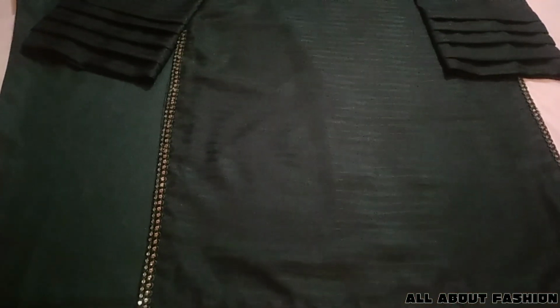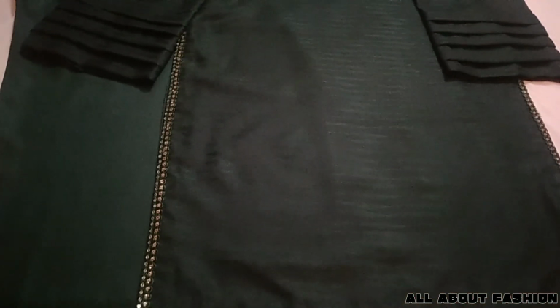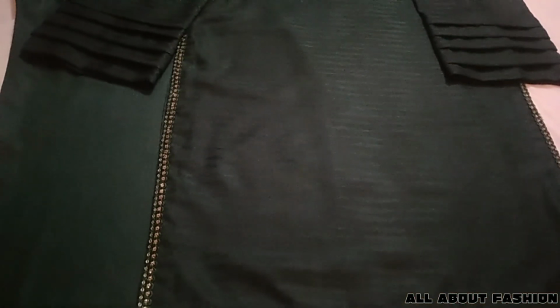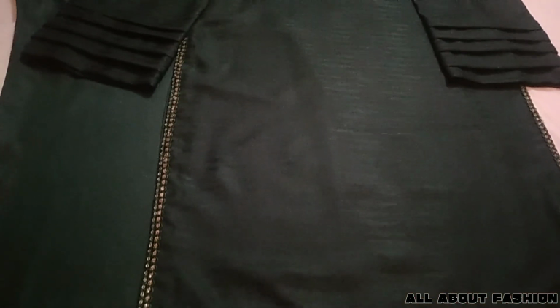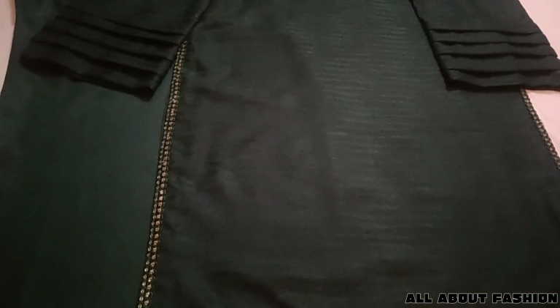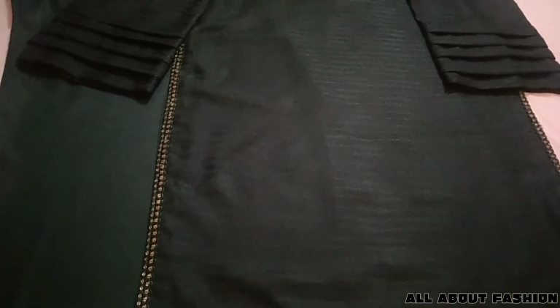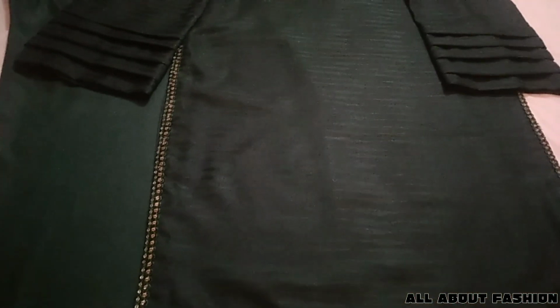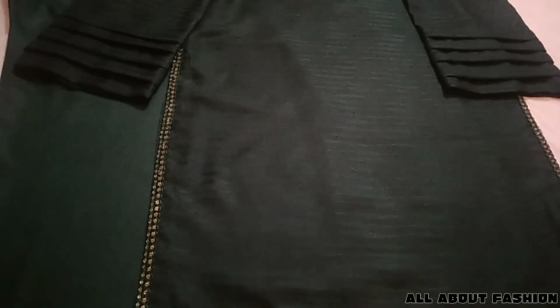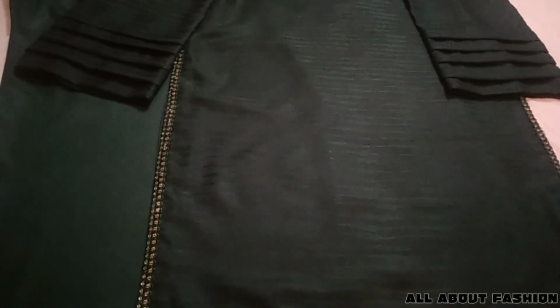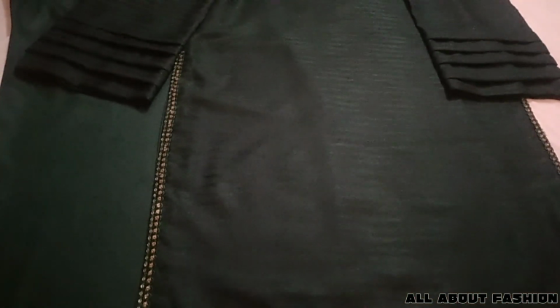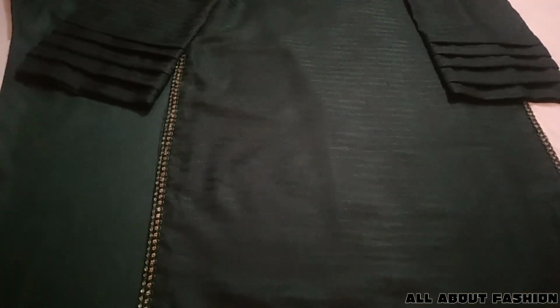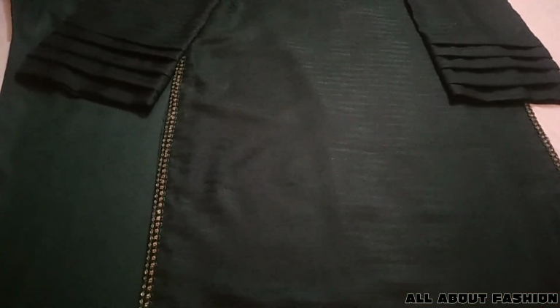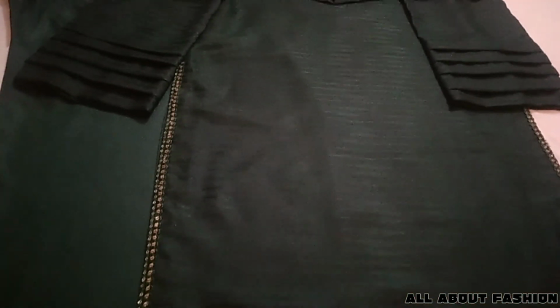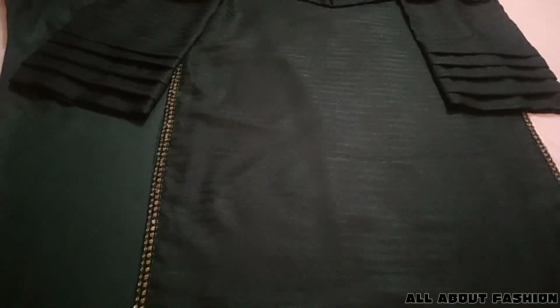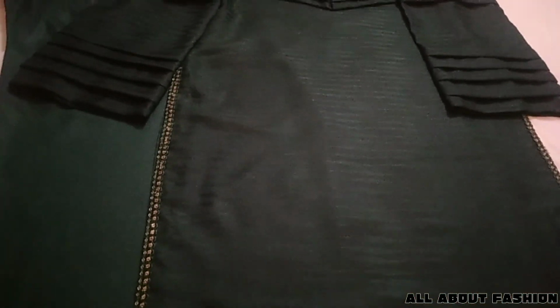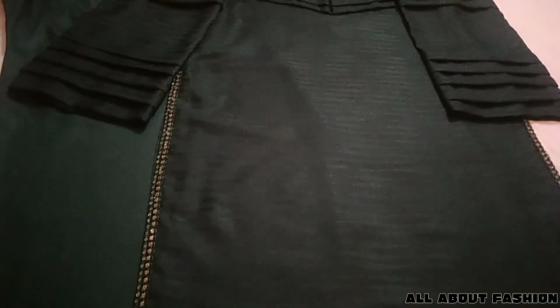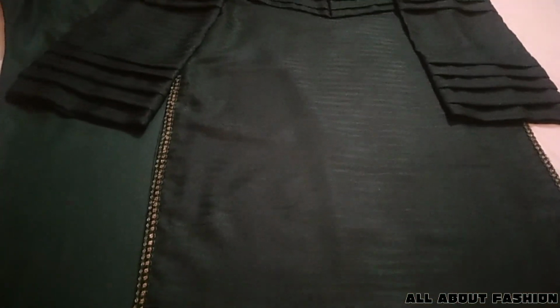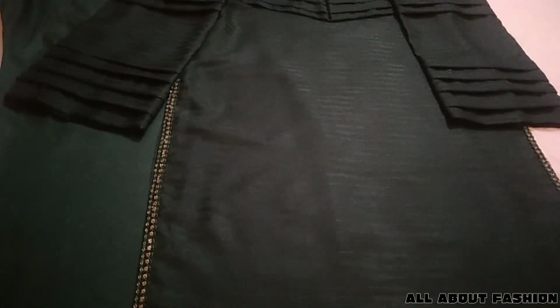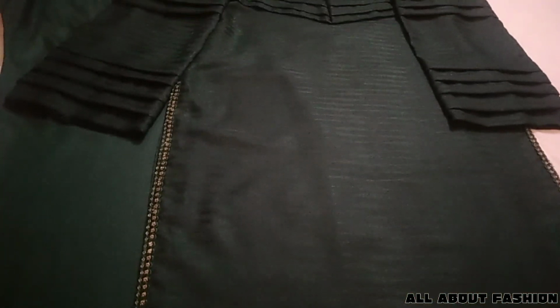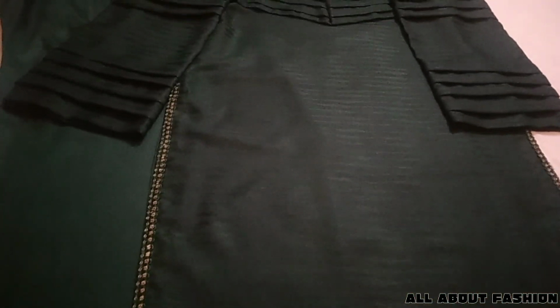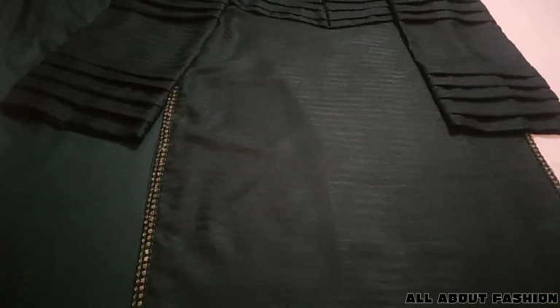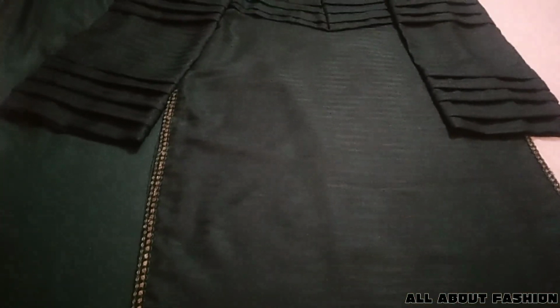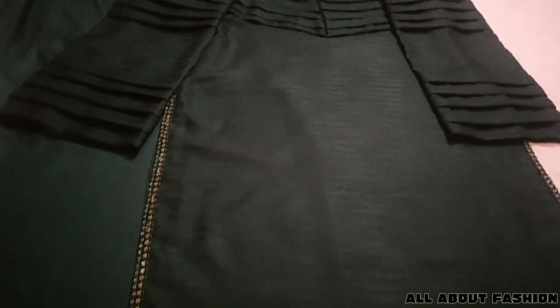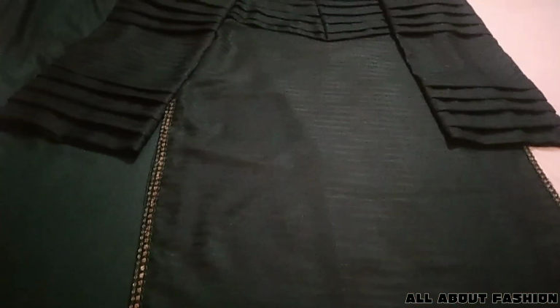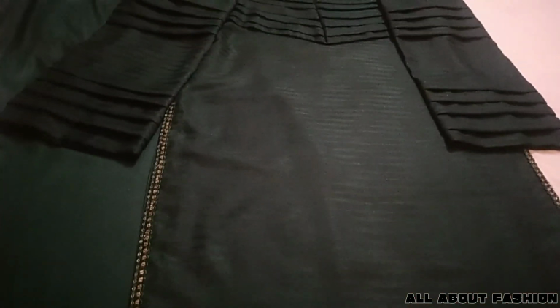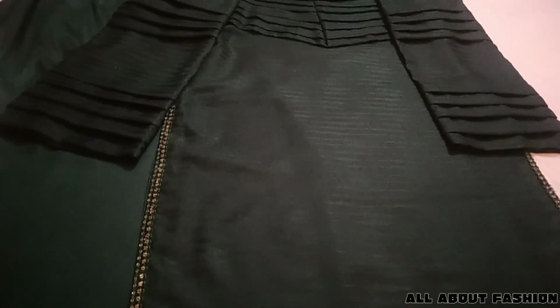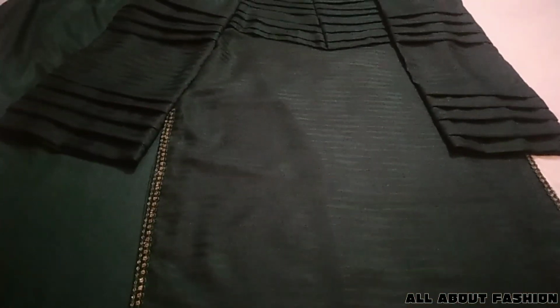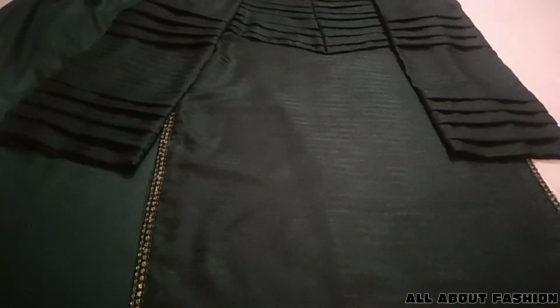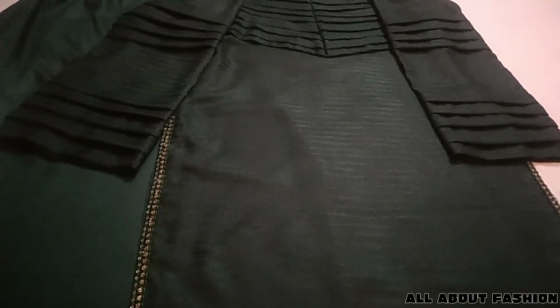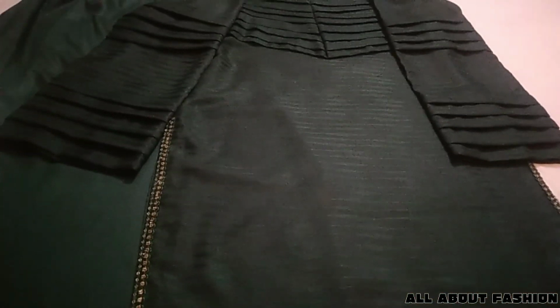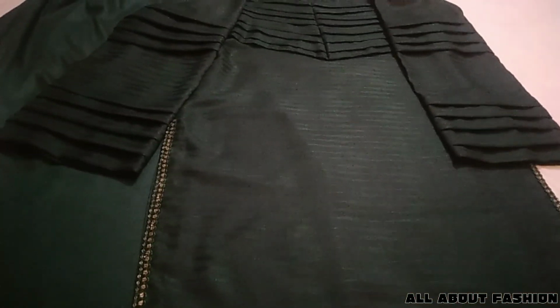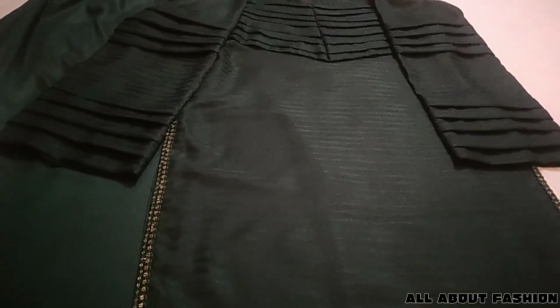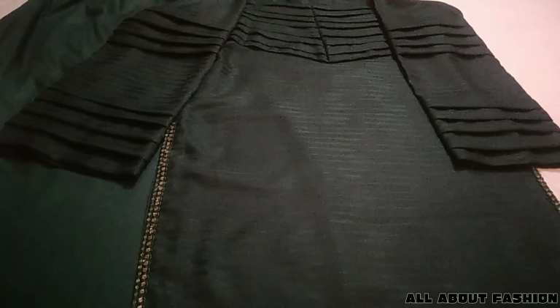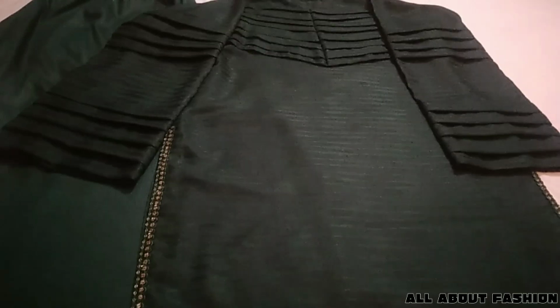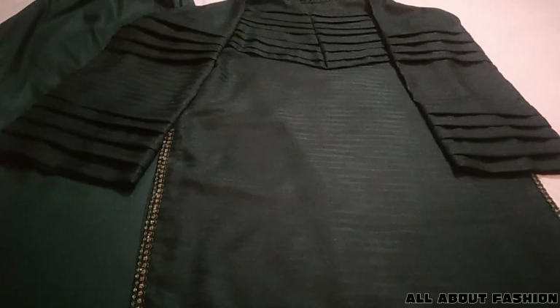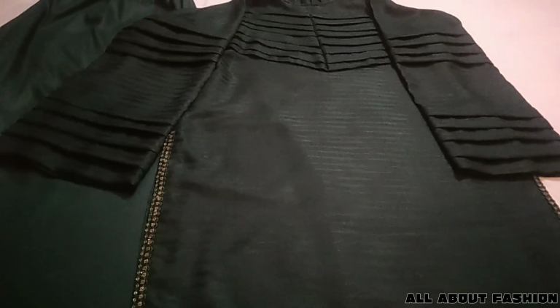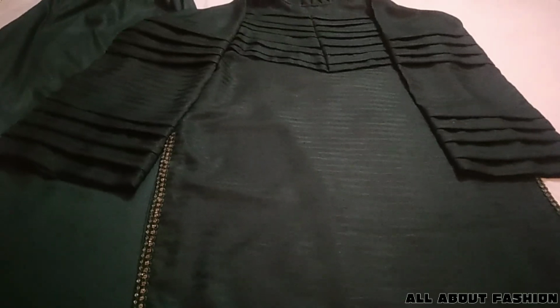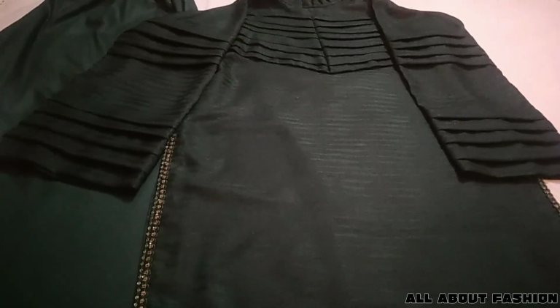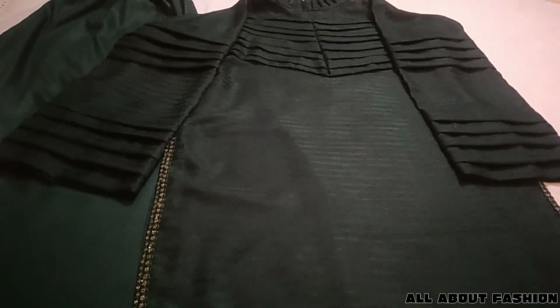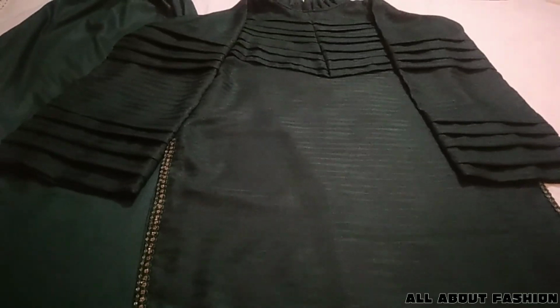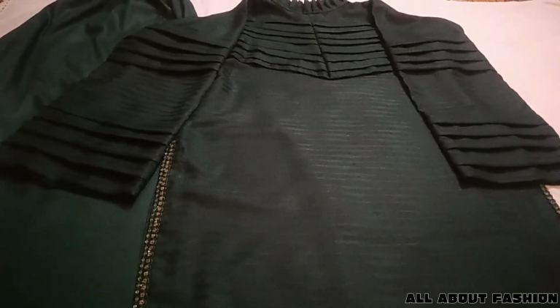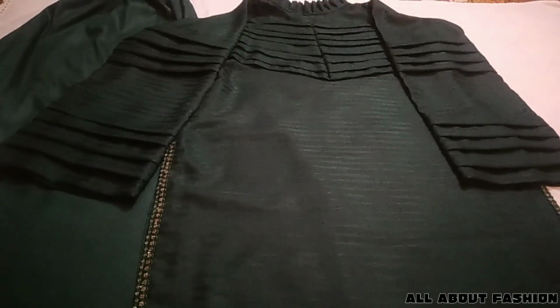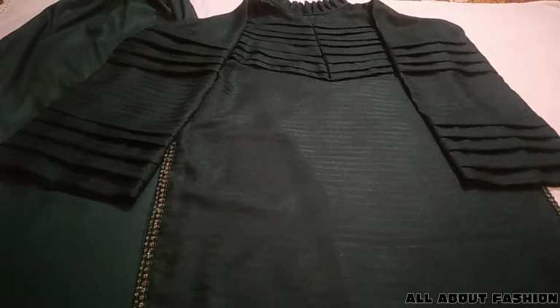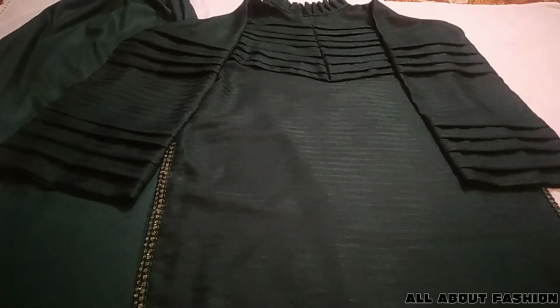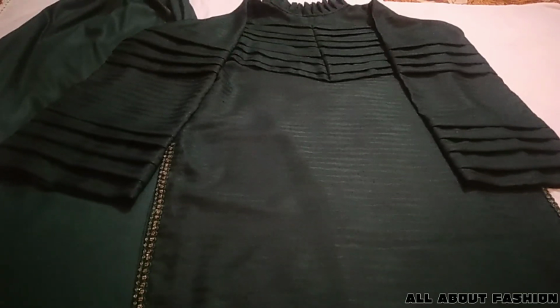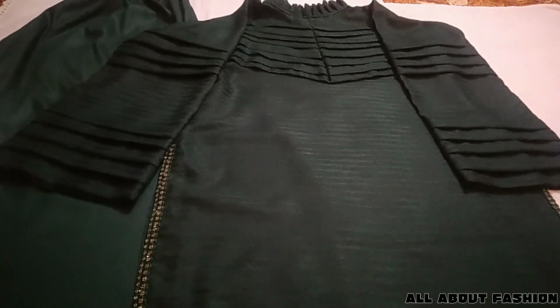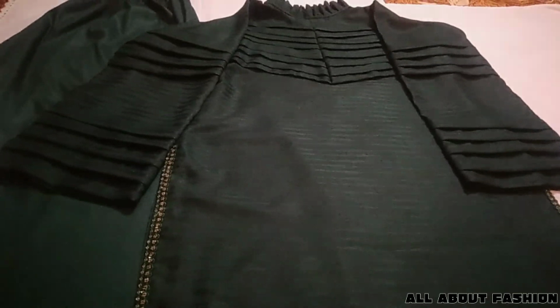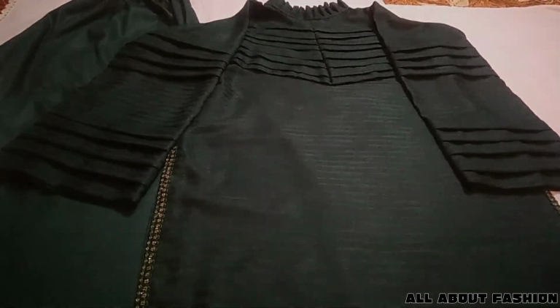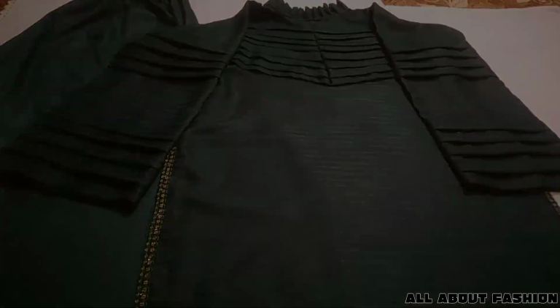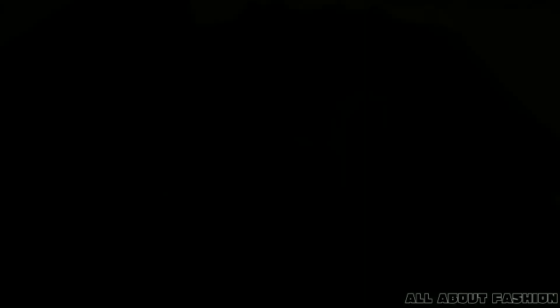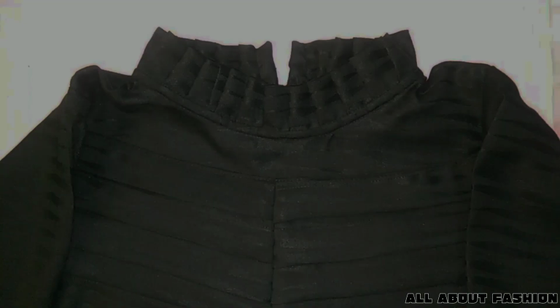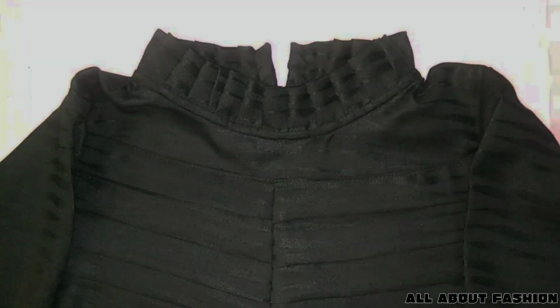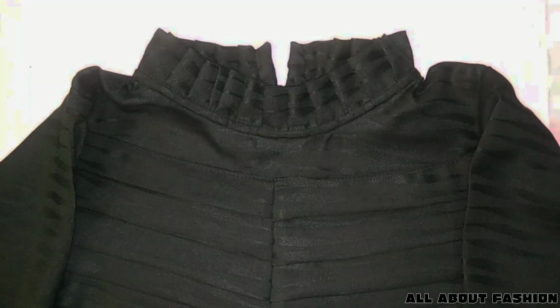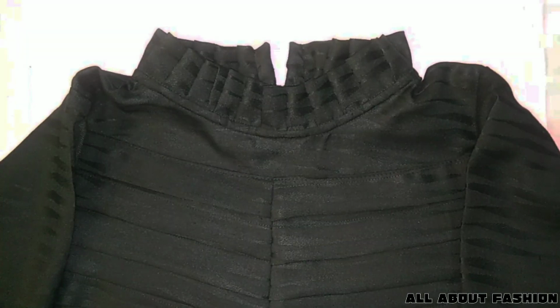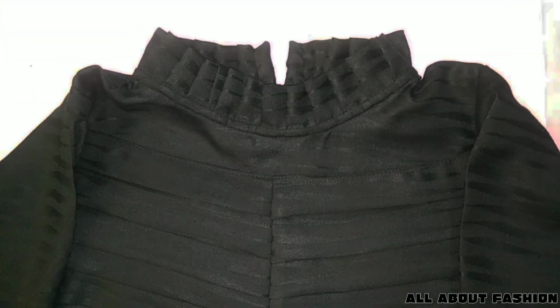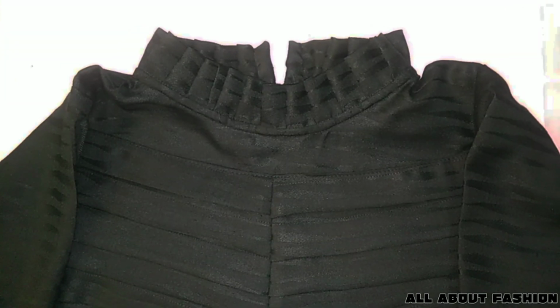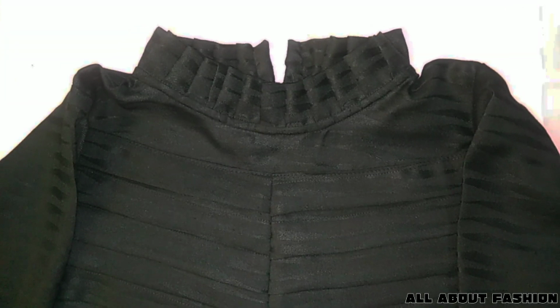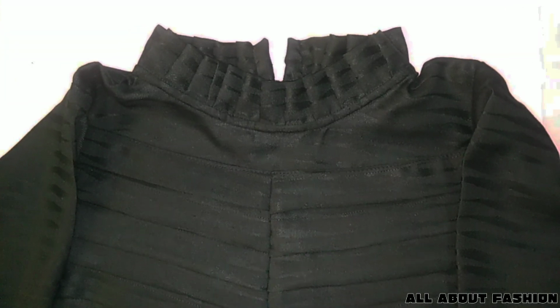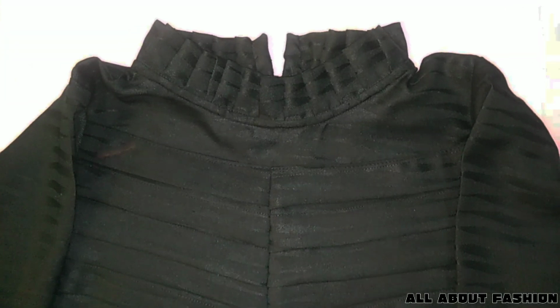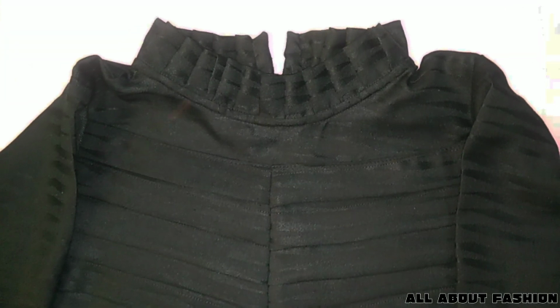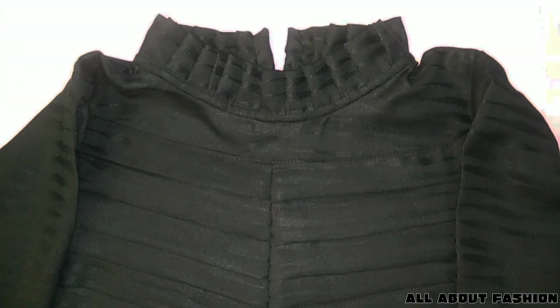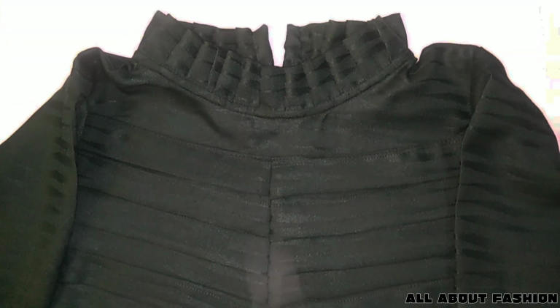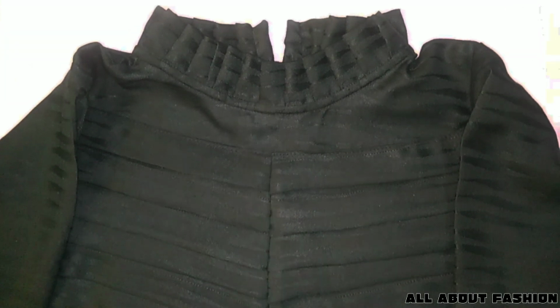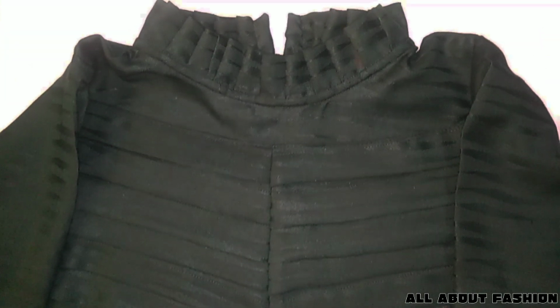This is a suit with printed lining in a dark green color. The whole suit is of one color, and we sewed it ourselves.